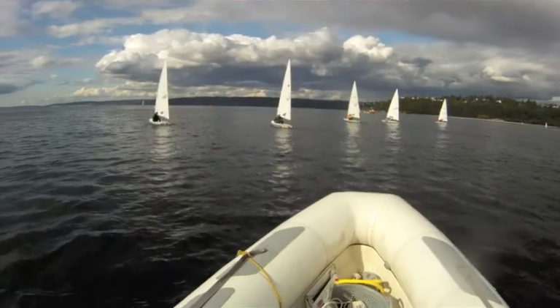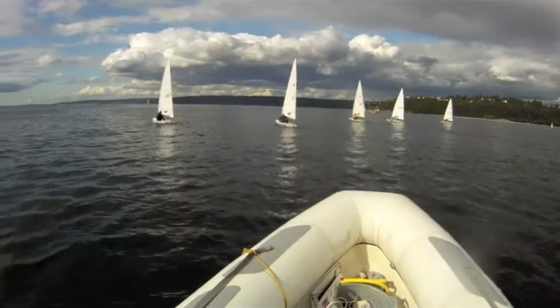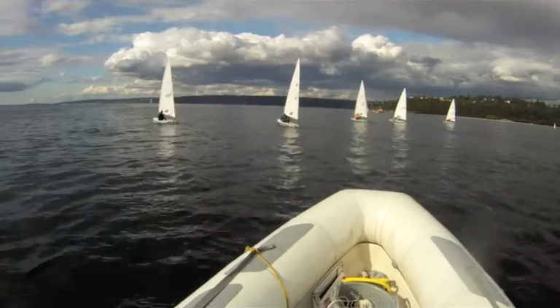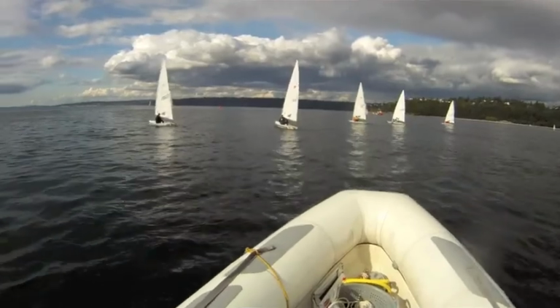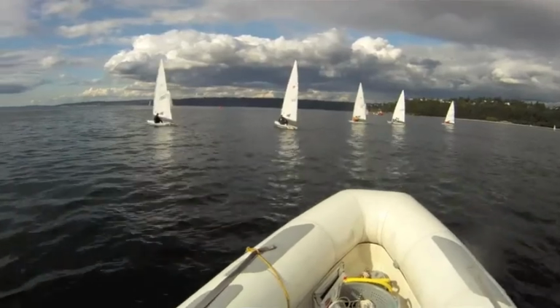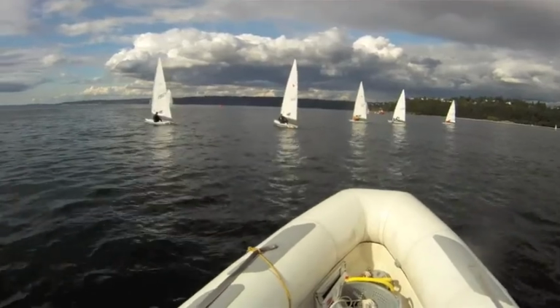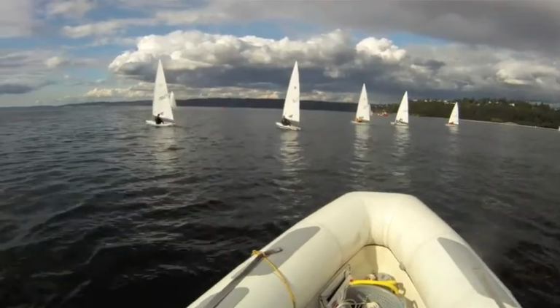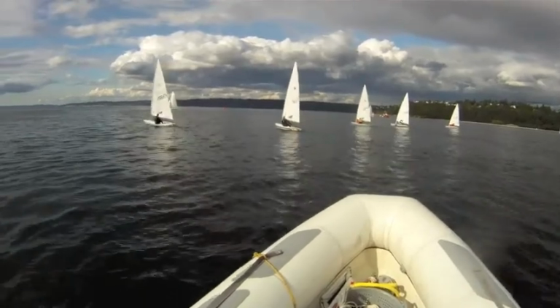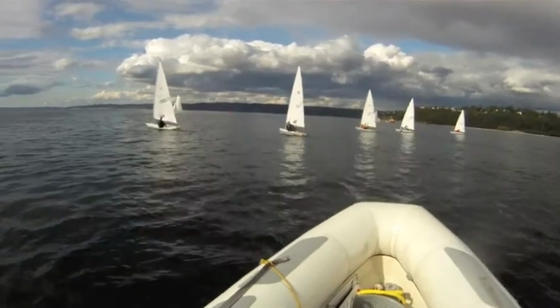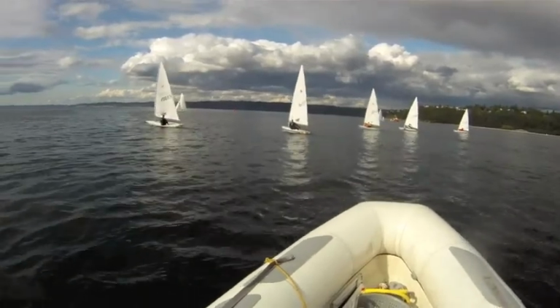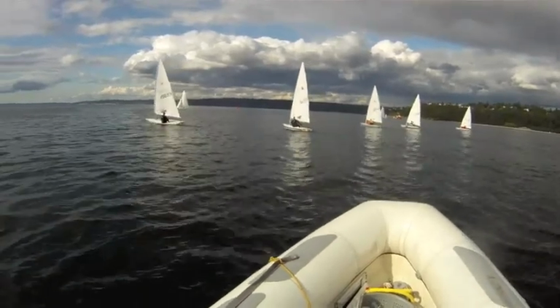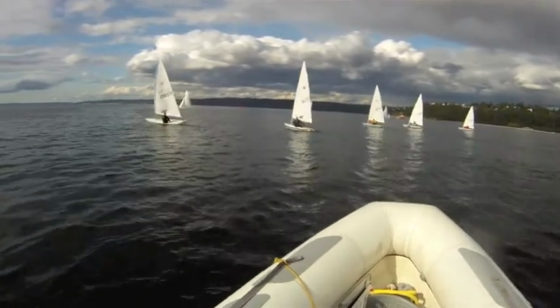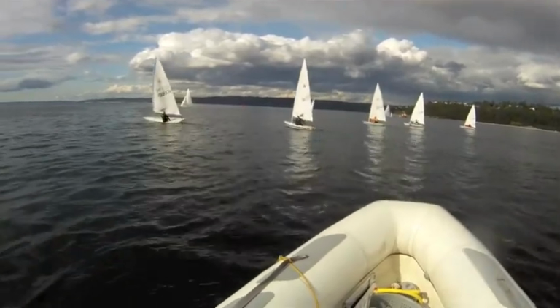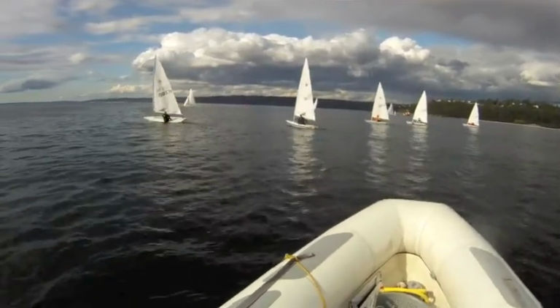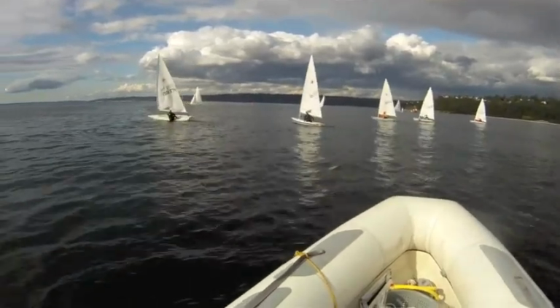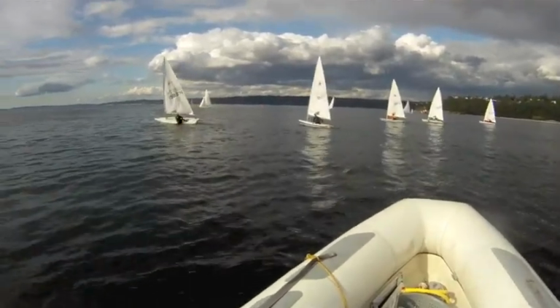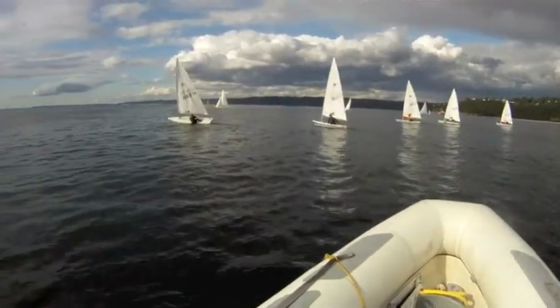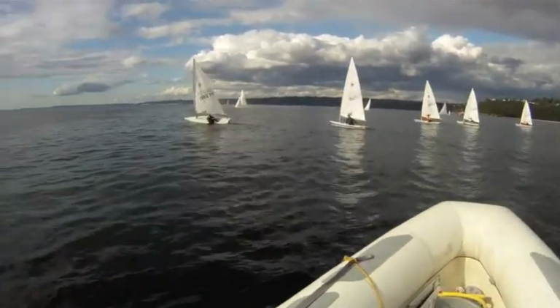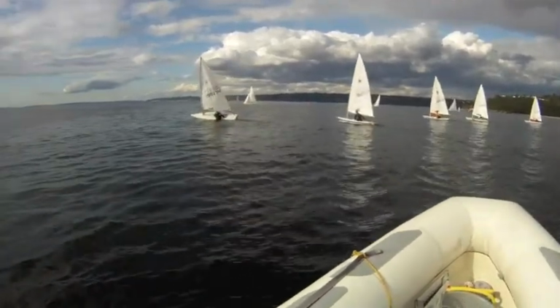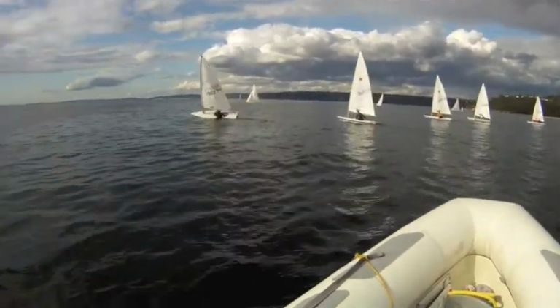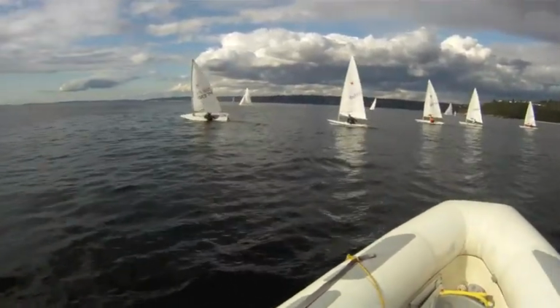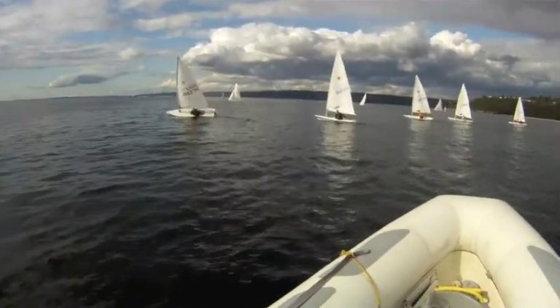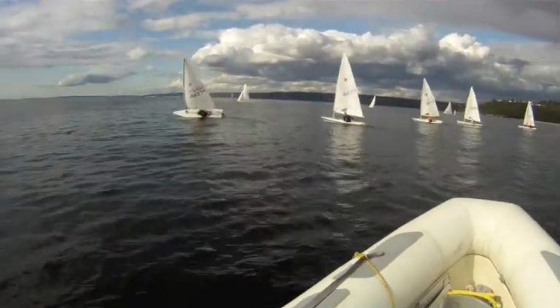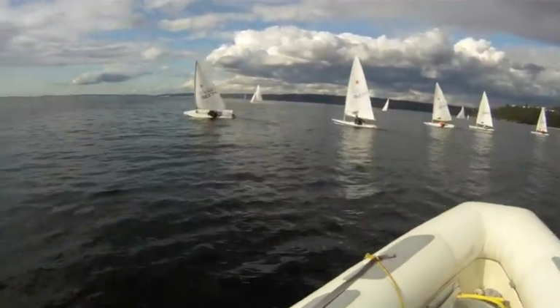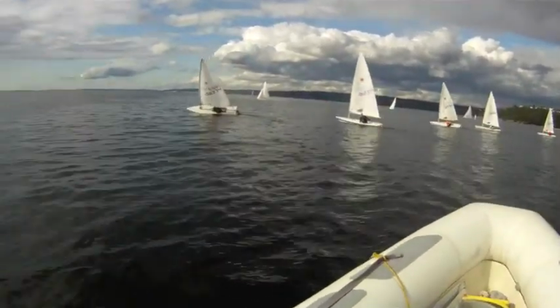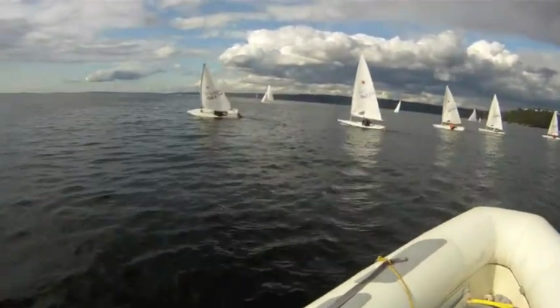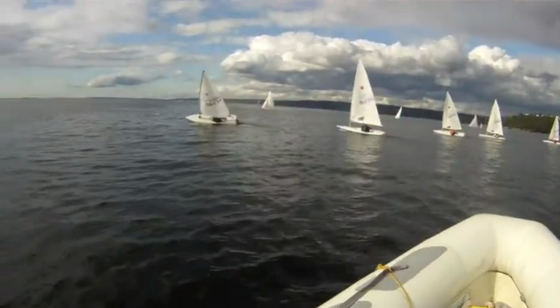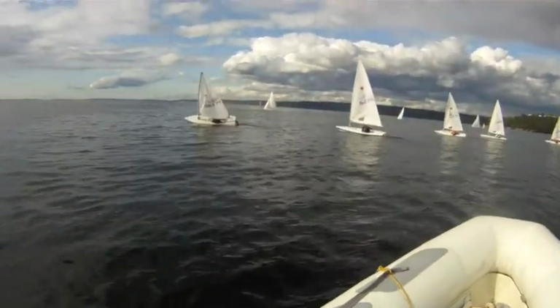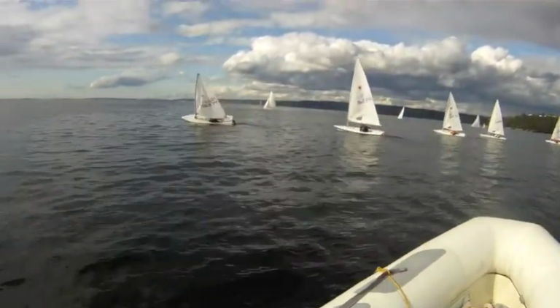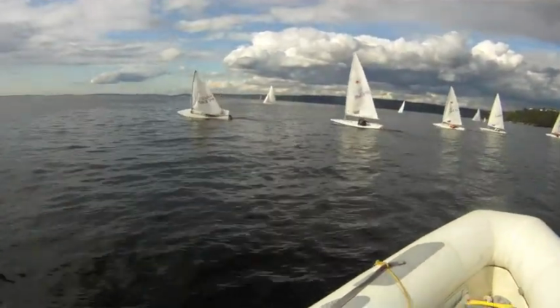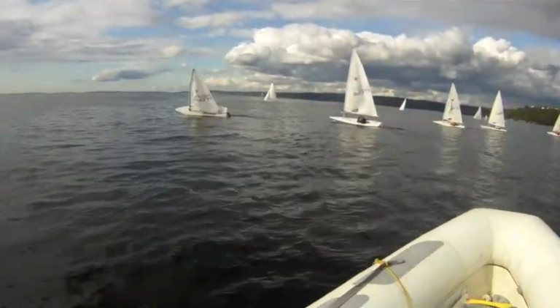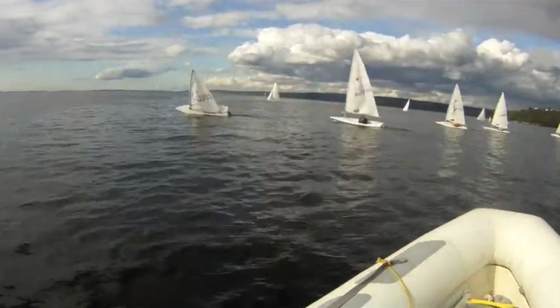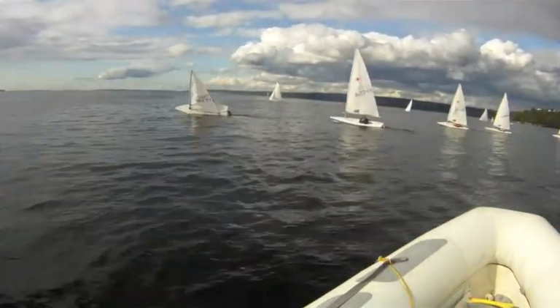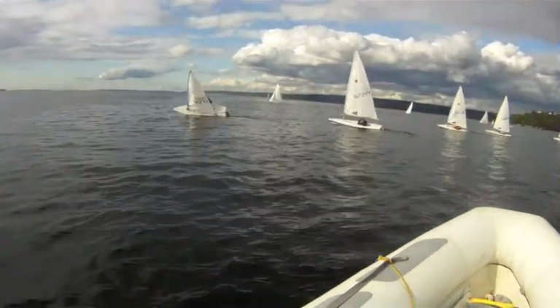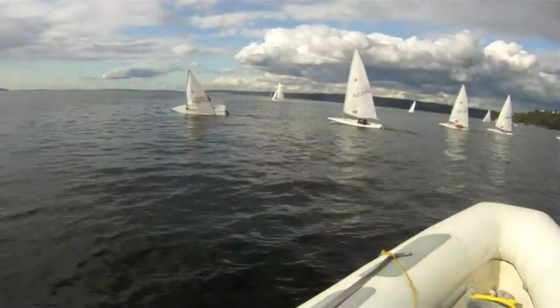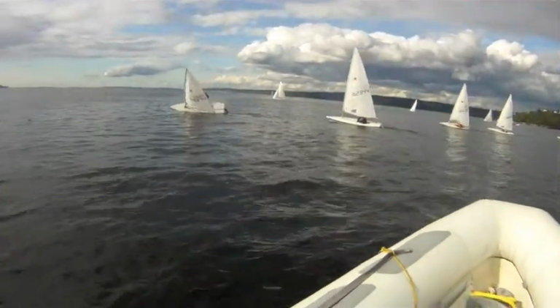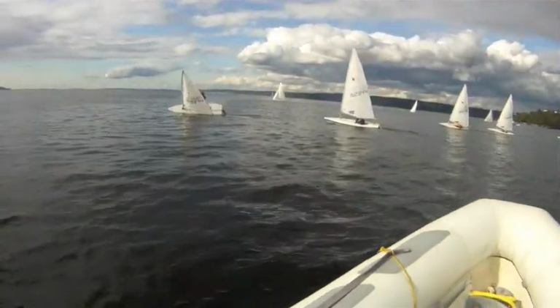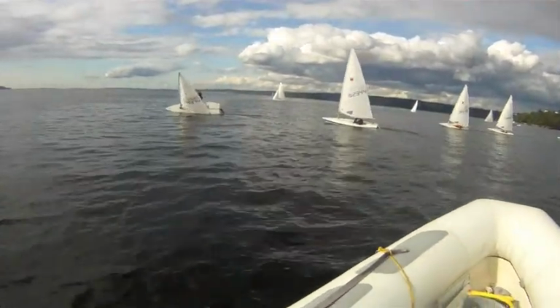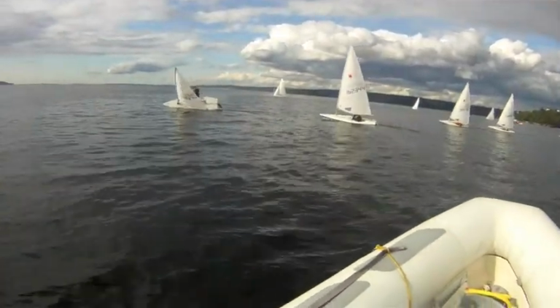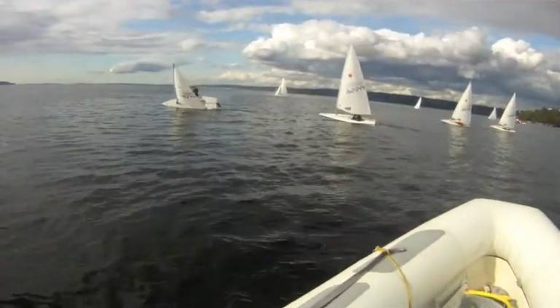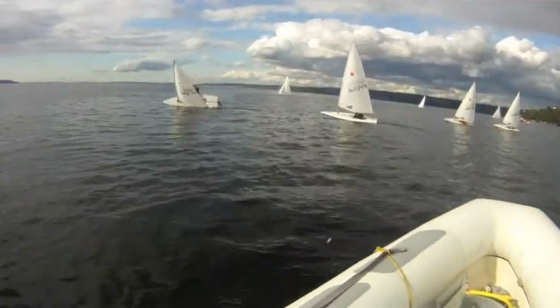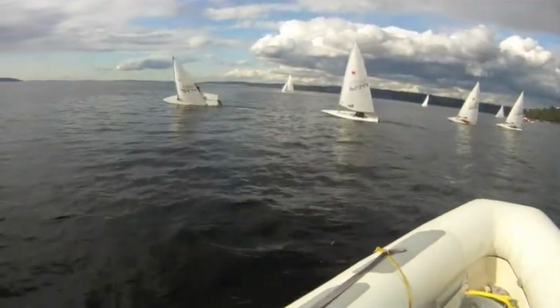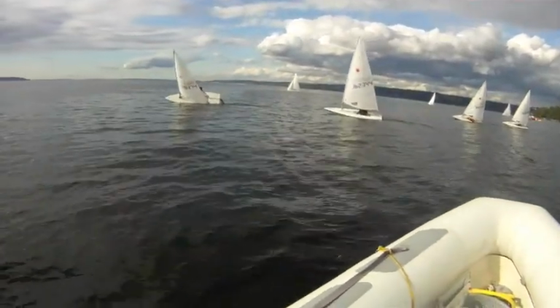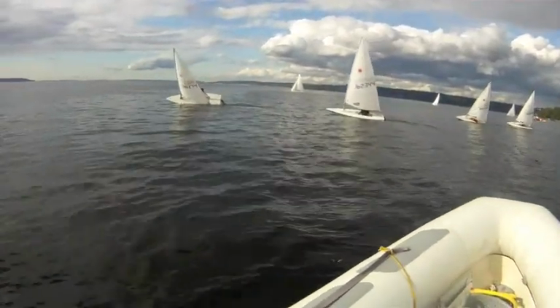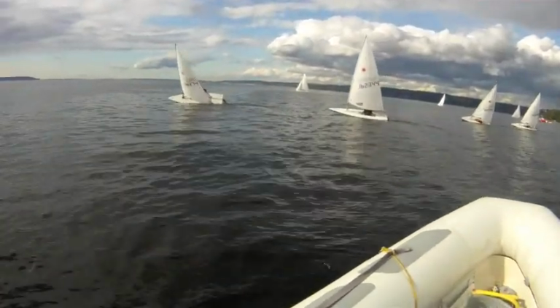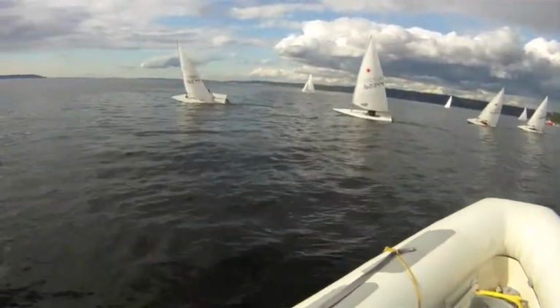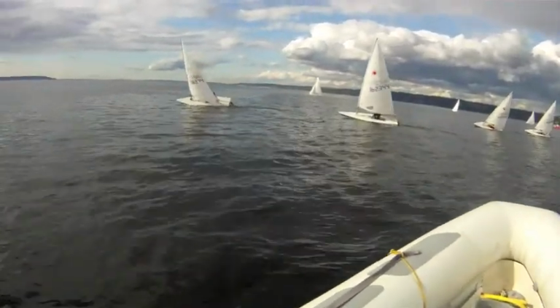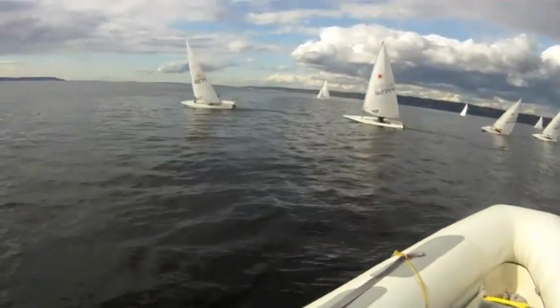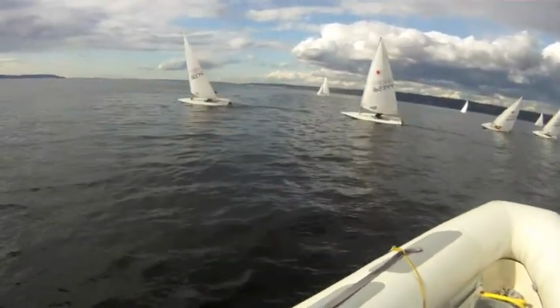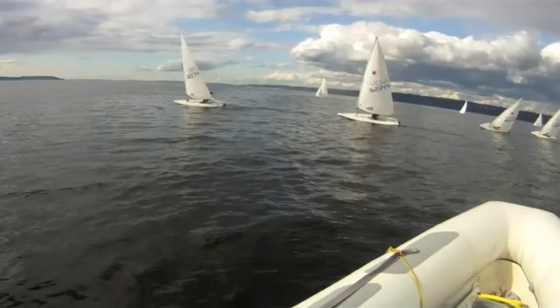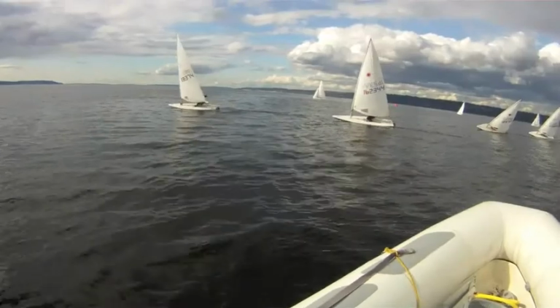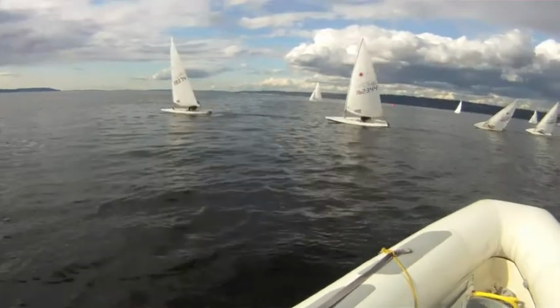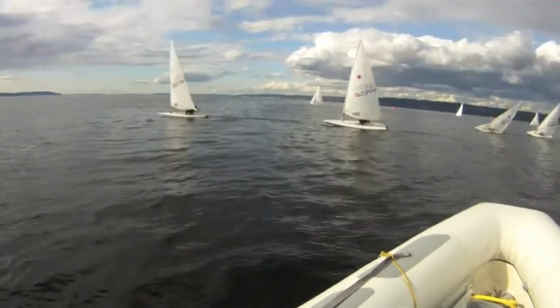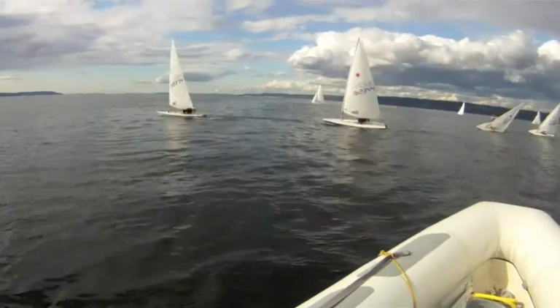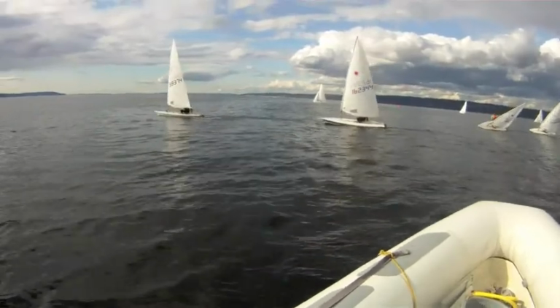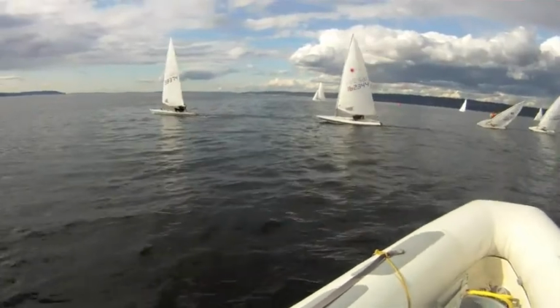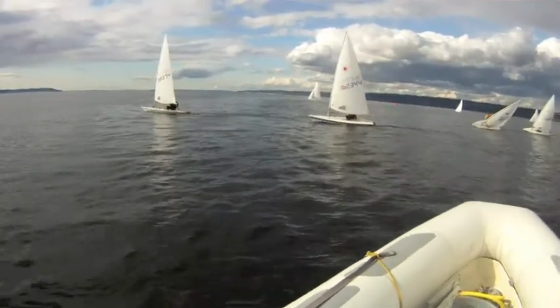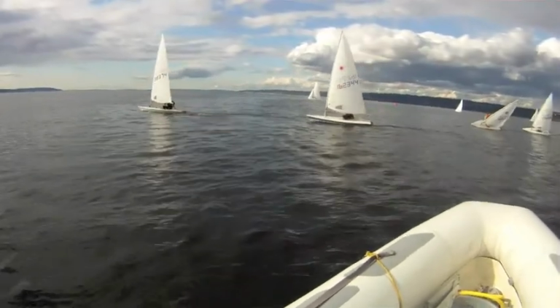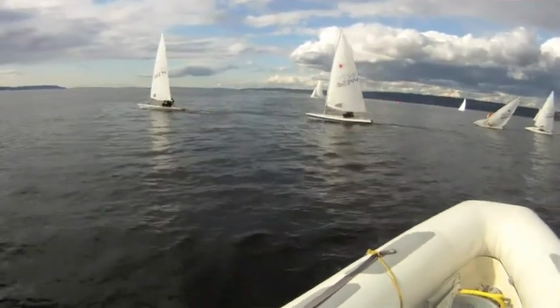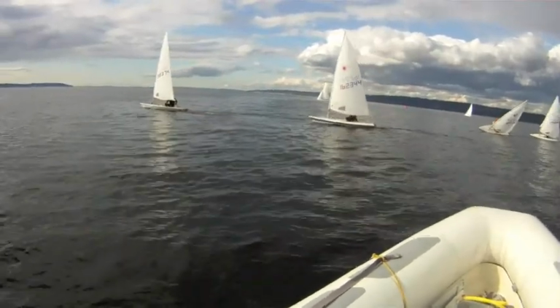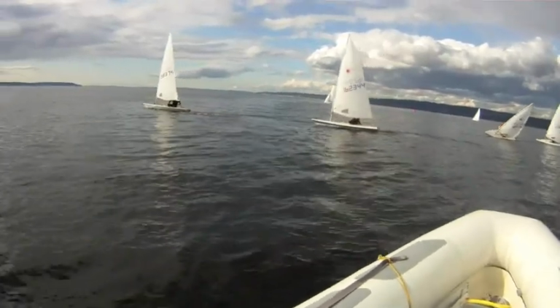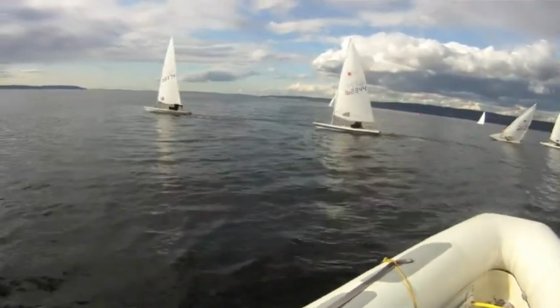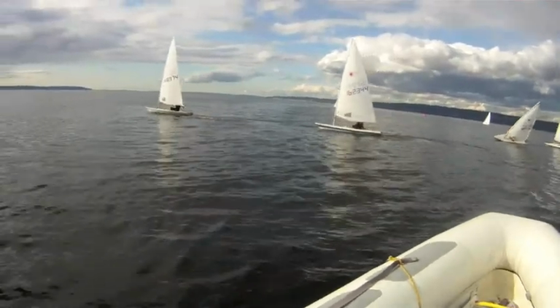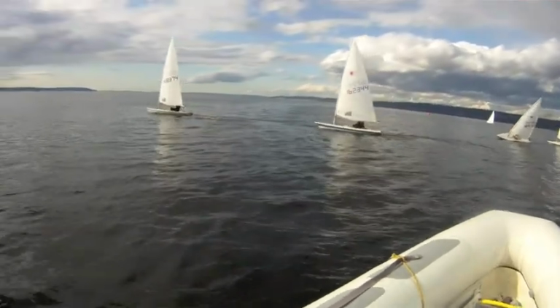Slow turn. Keep the boat flat. That looked good. Slow turn.